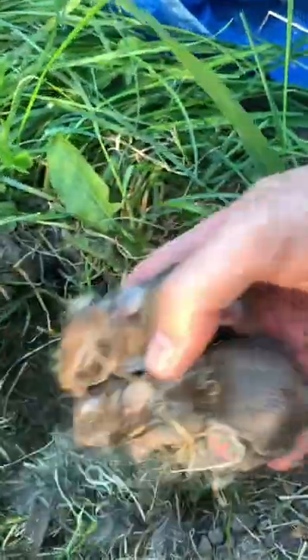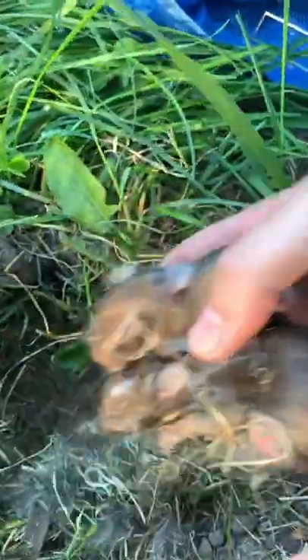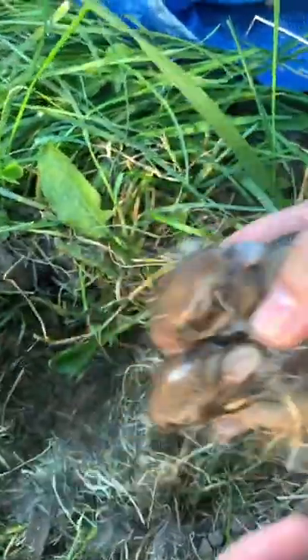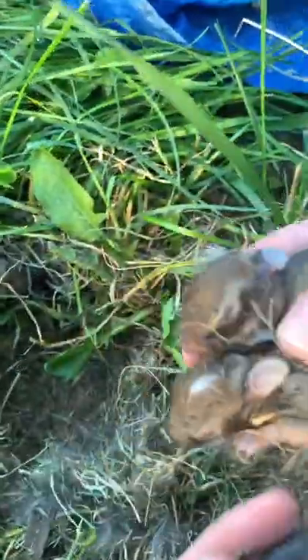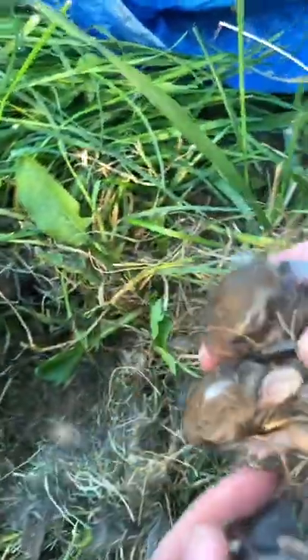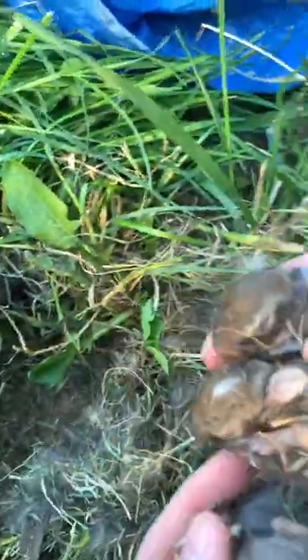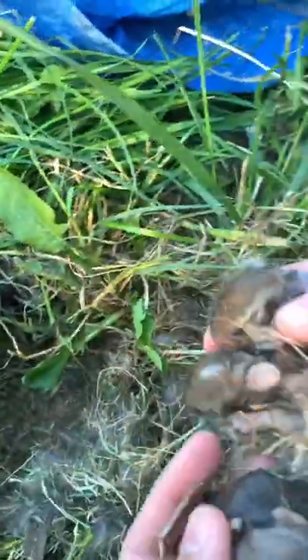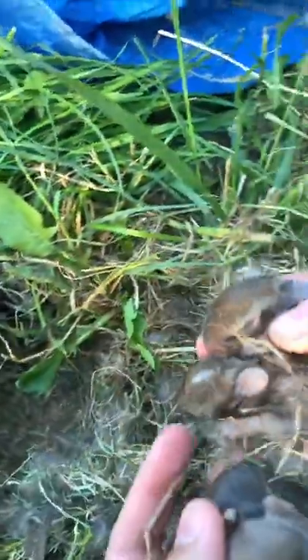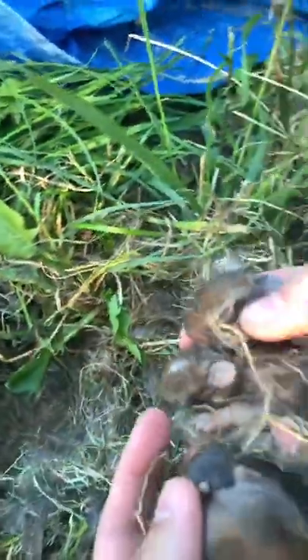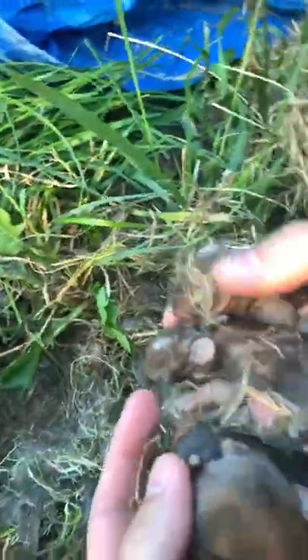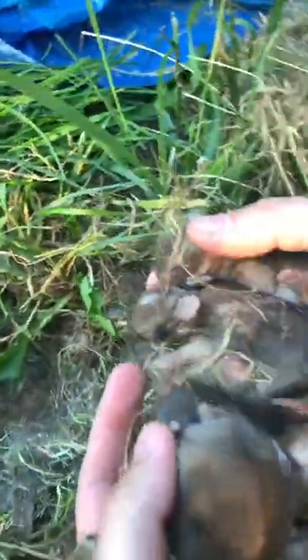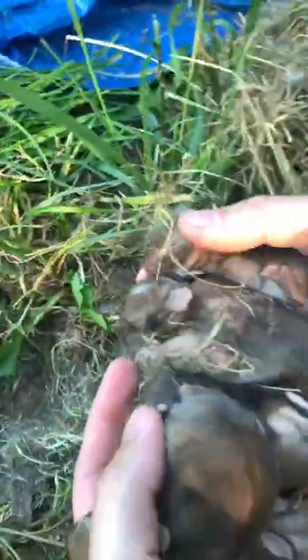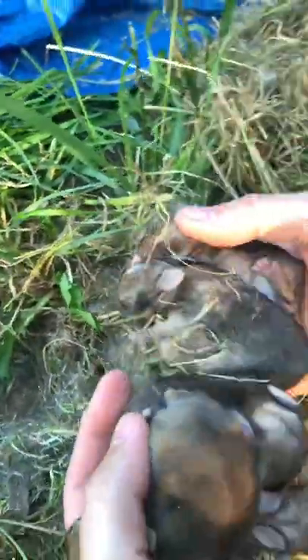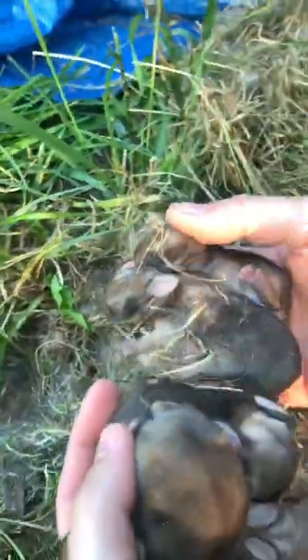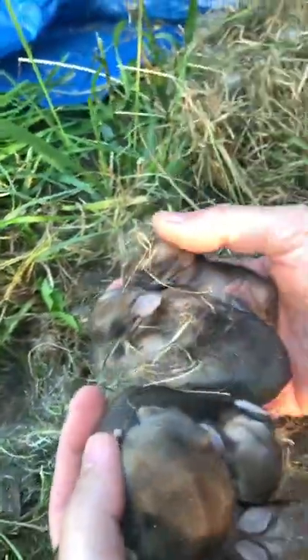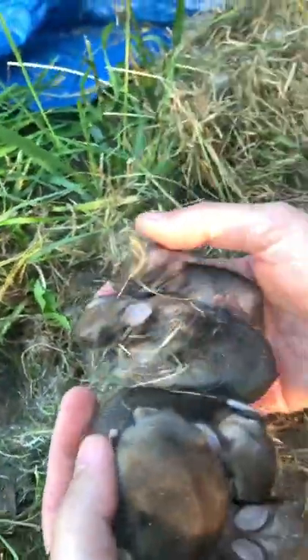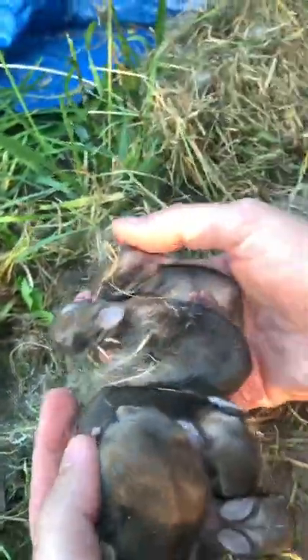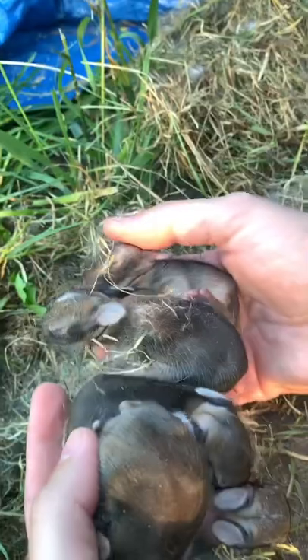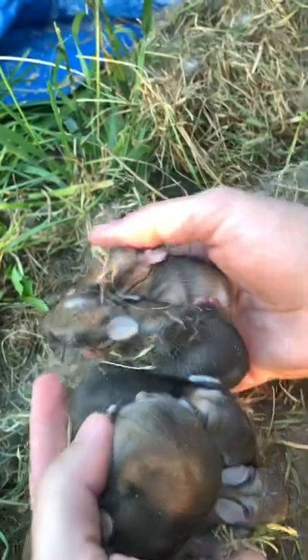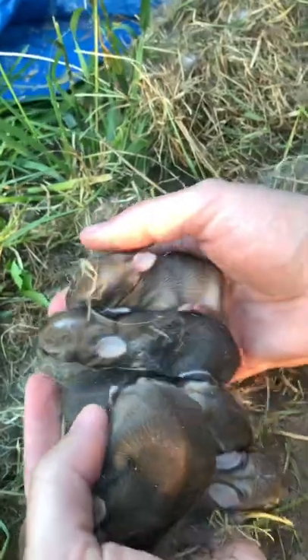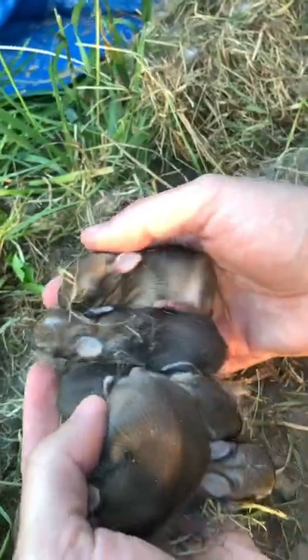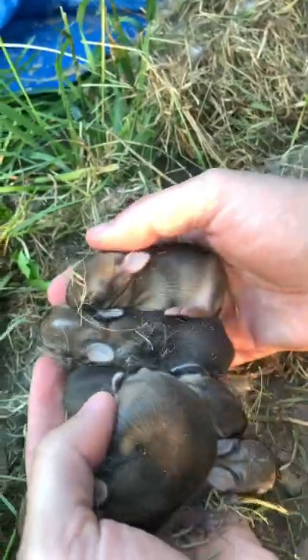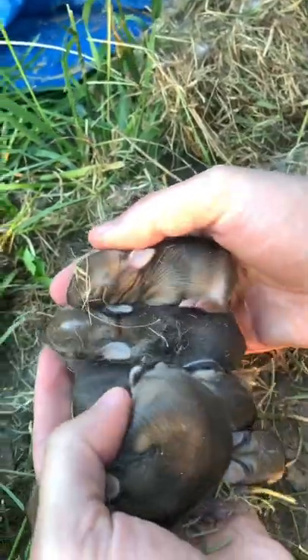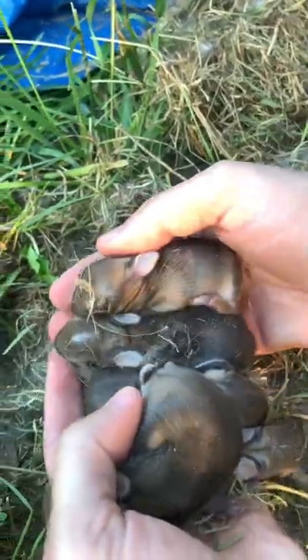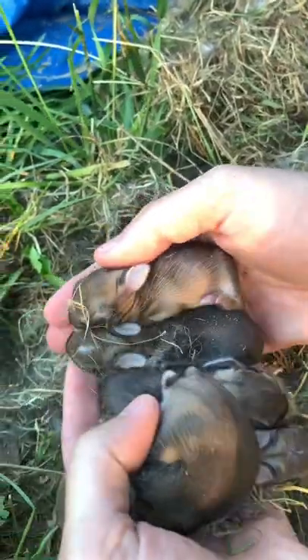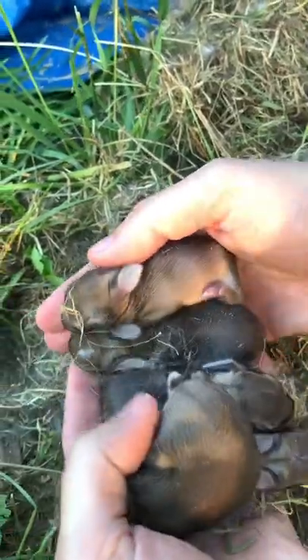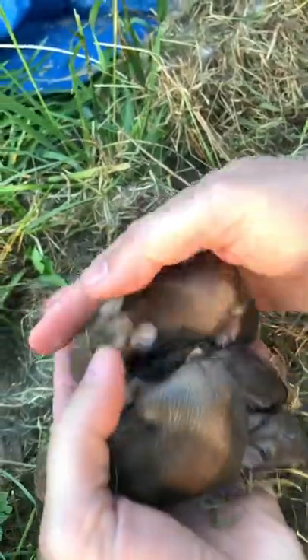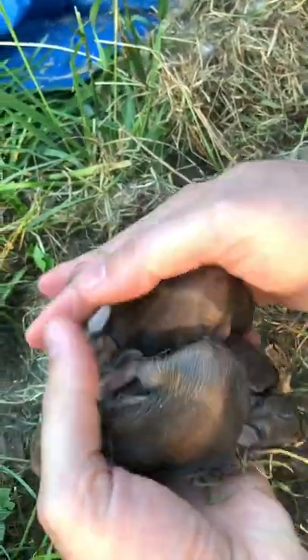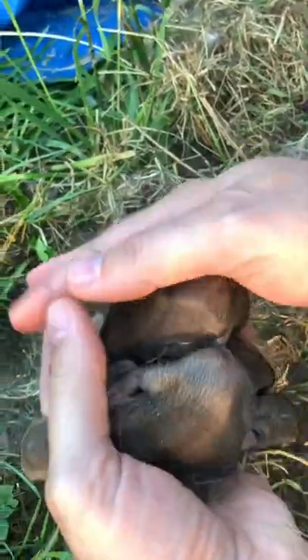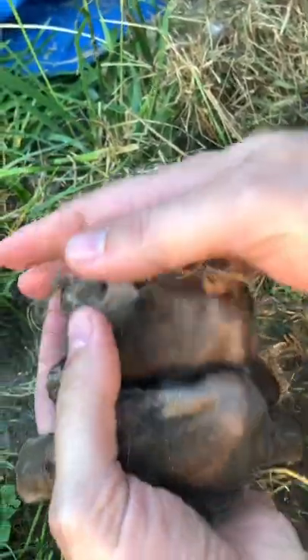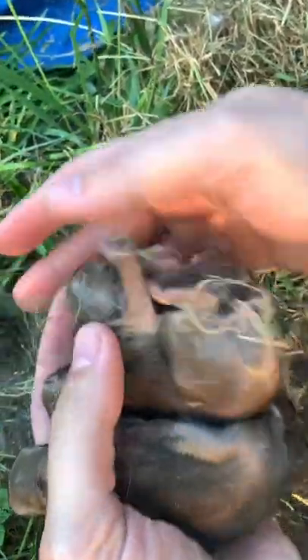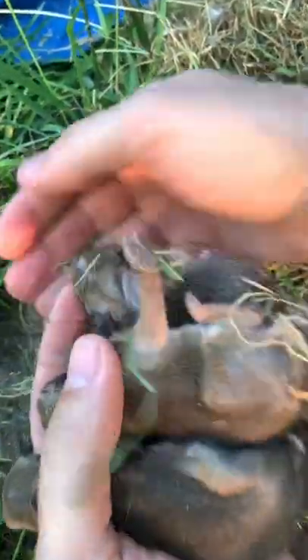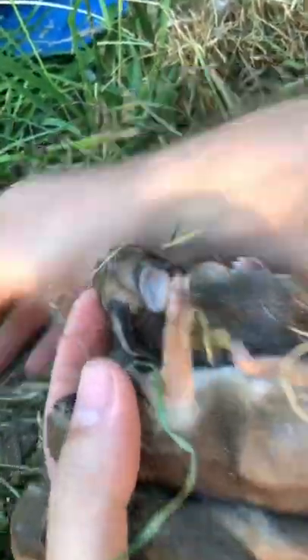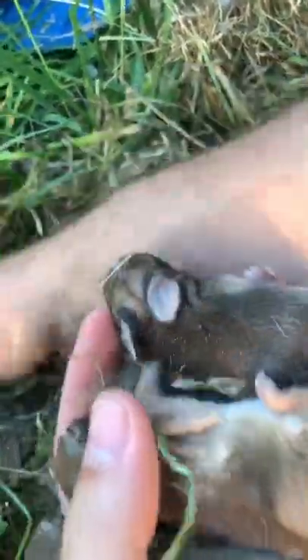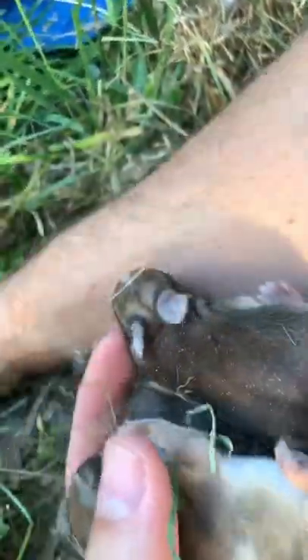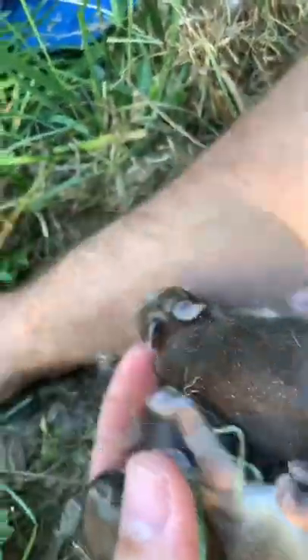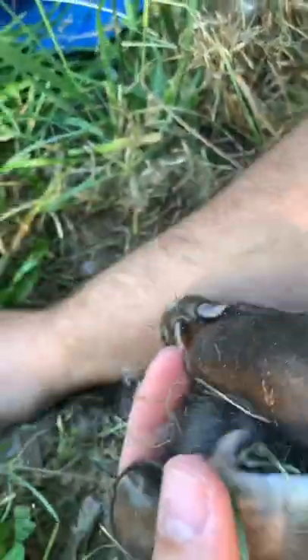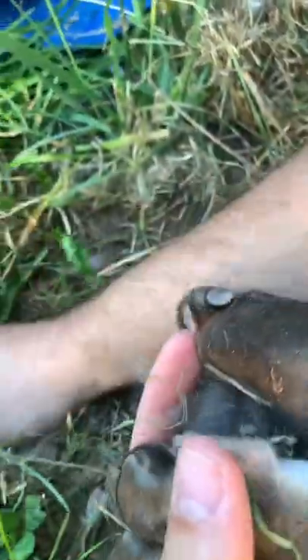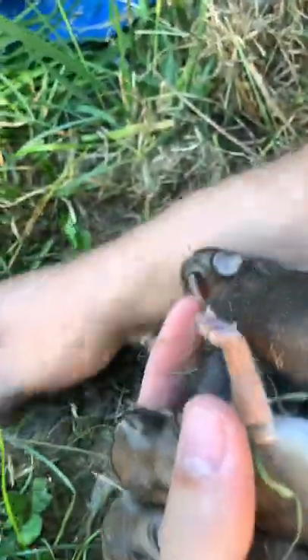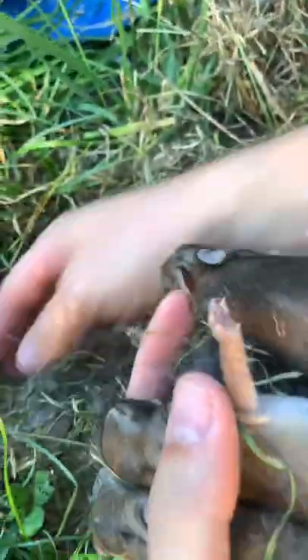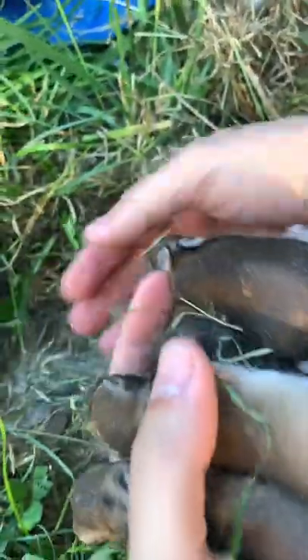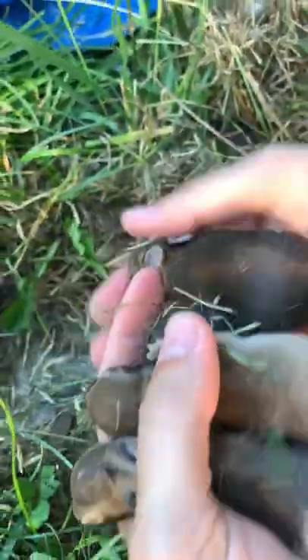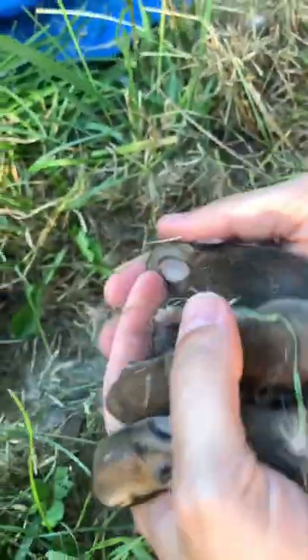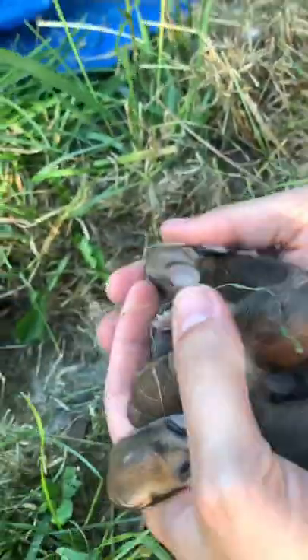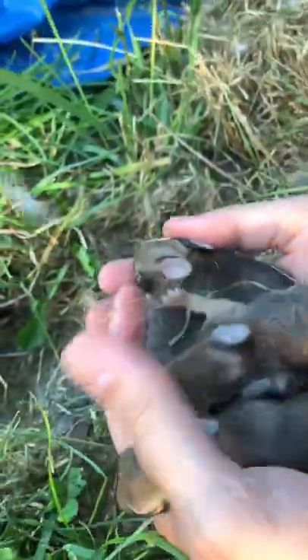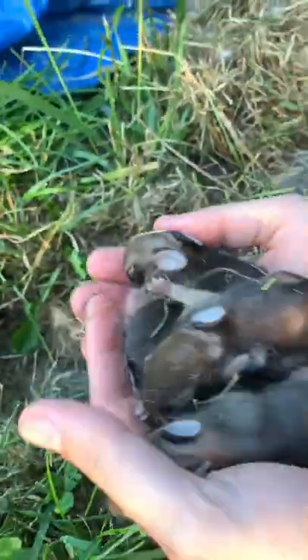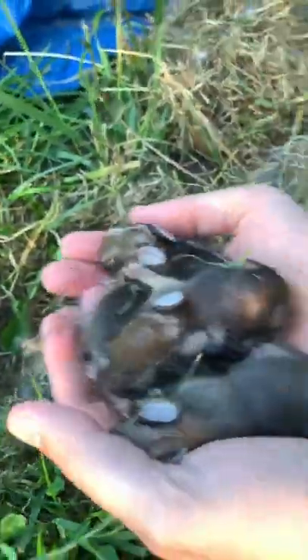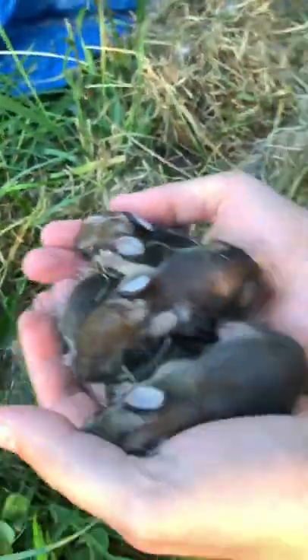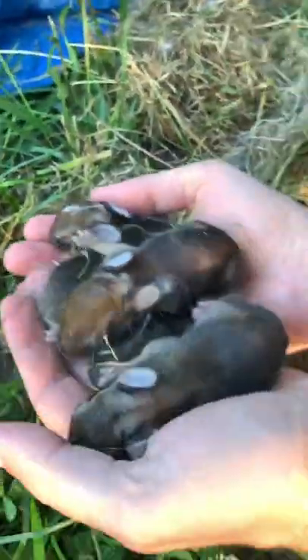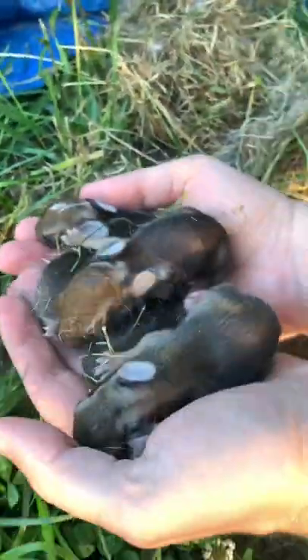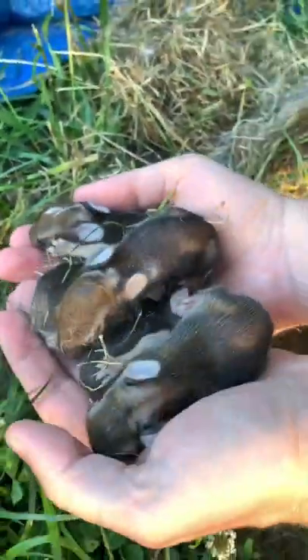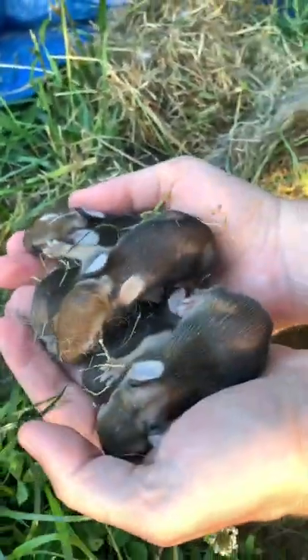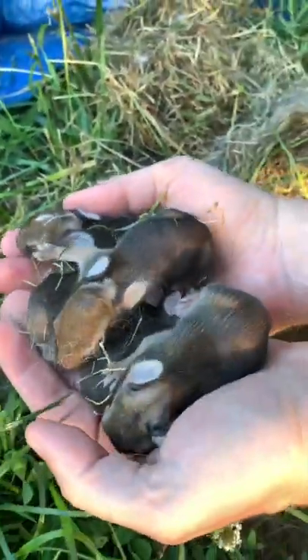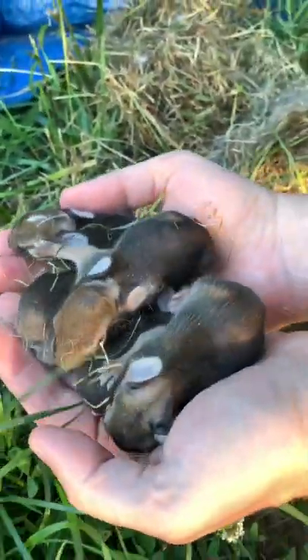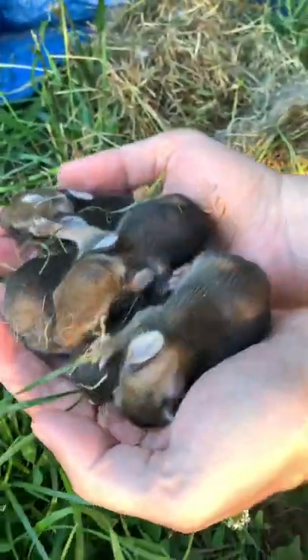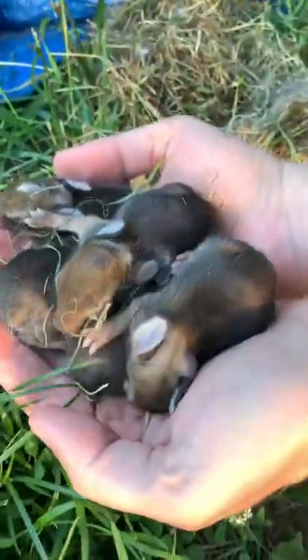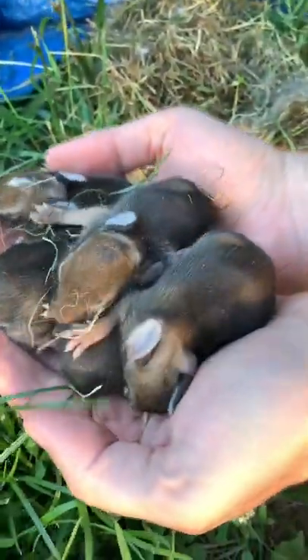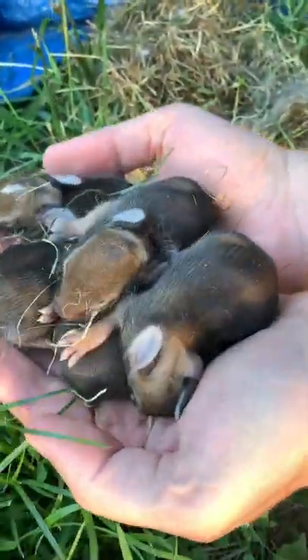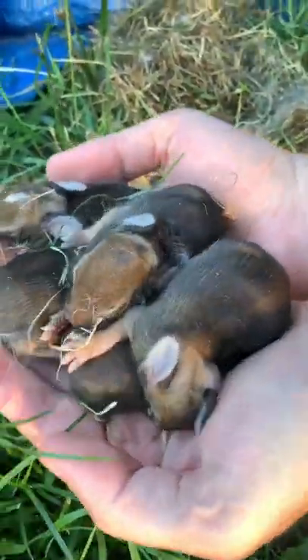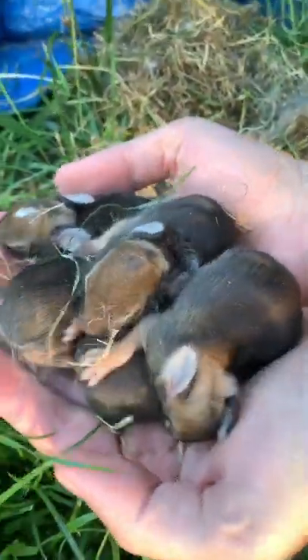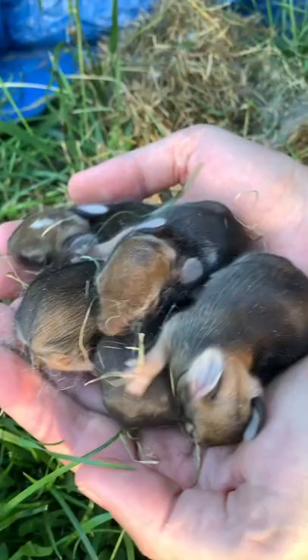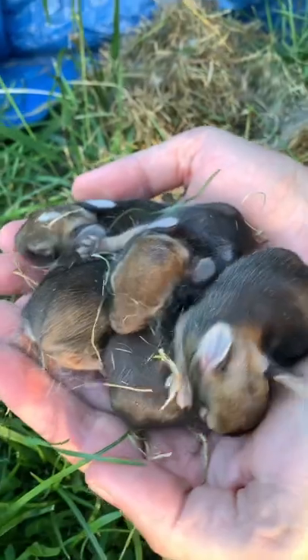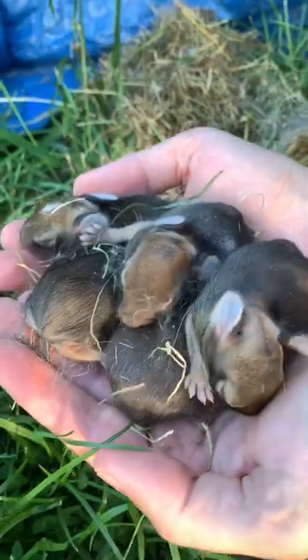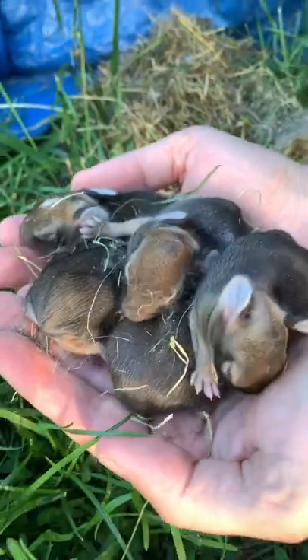Two more? So there's five. Five total? I think that's it. That's good to know. Yeah, much smaller litter than the last one.